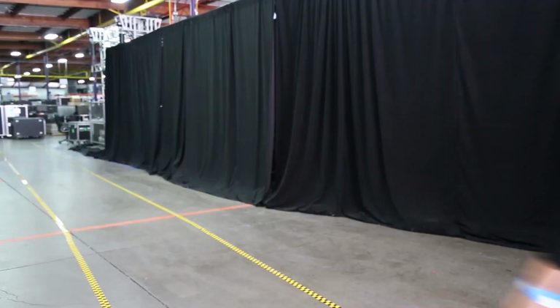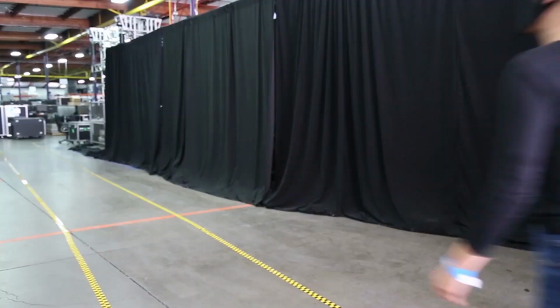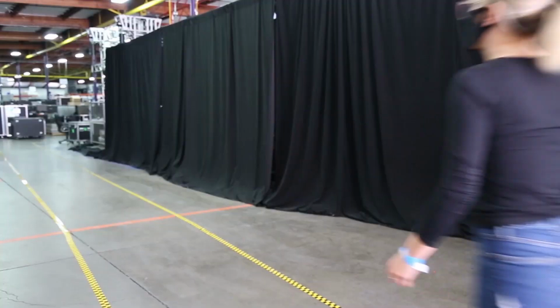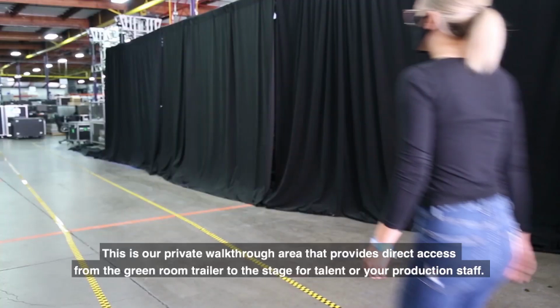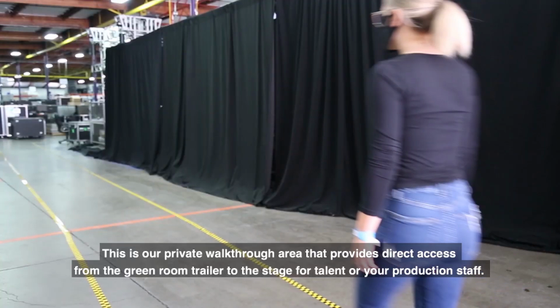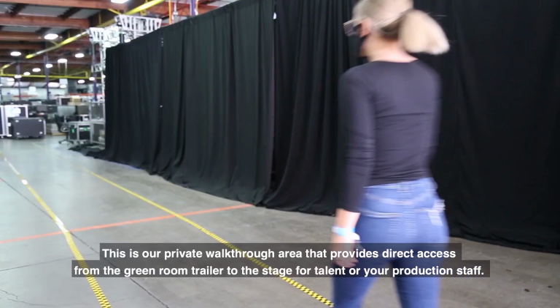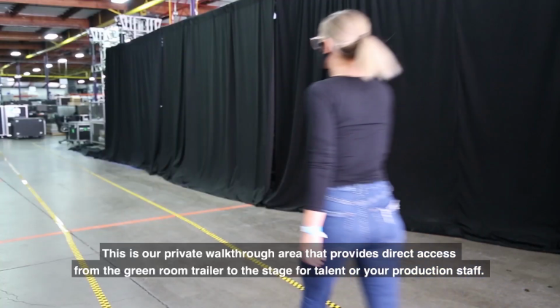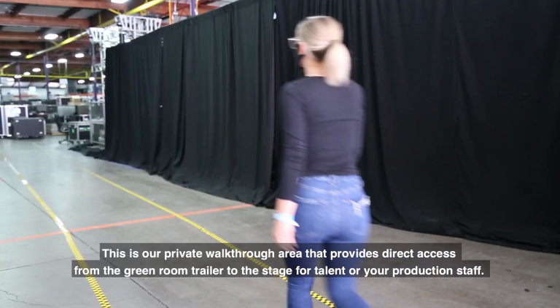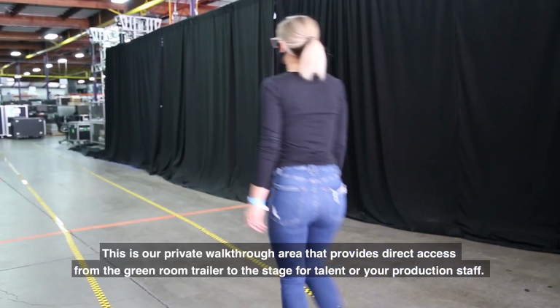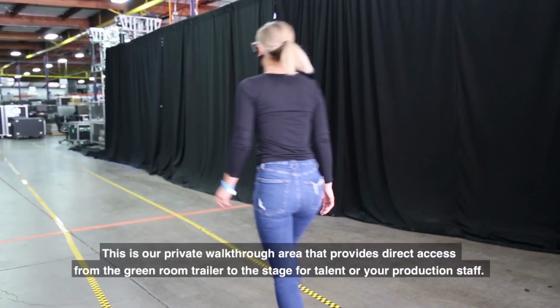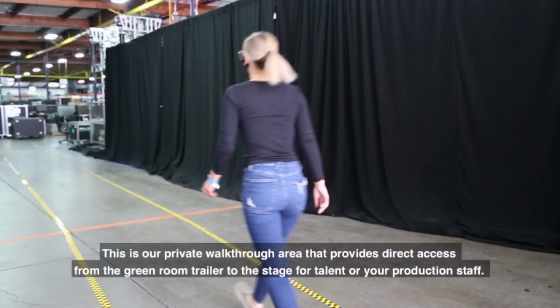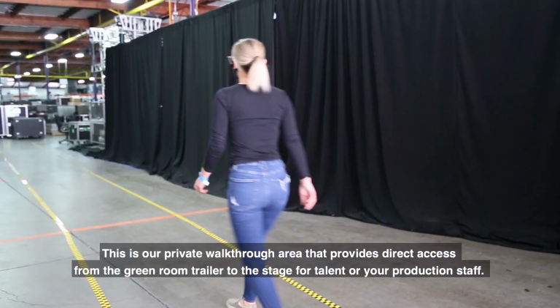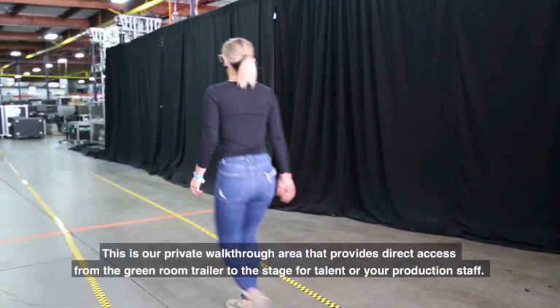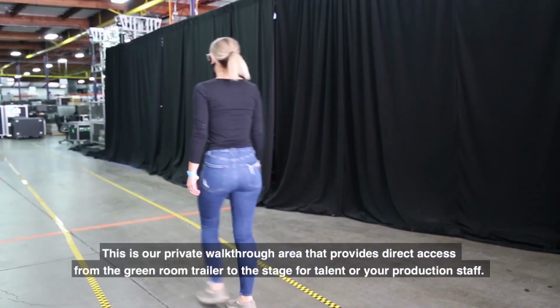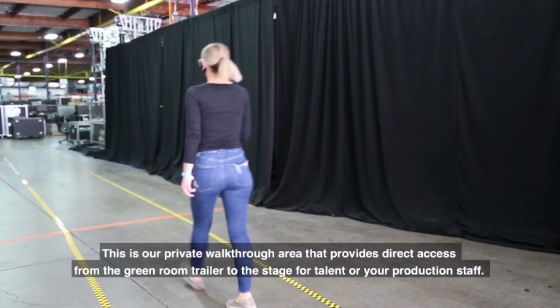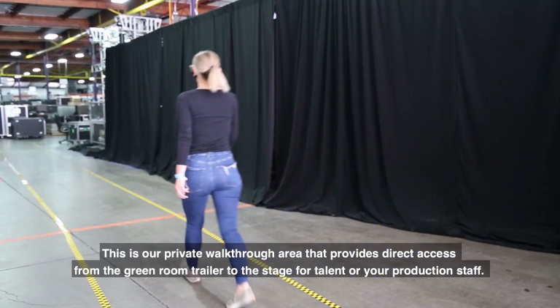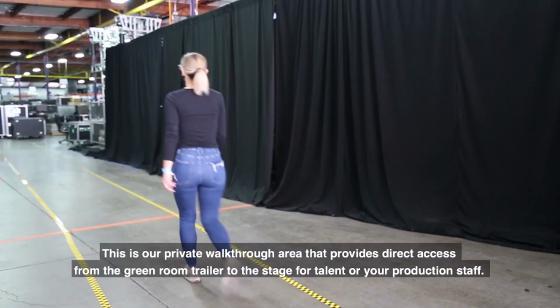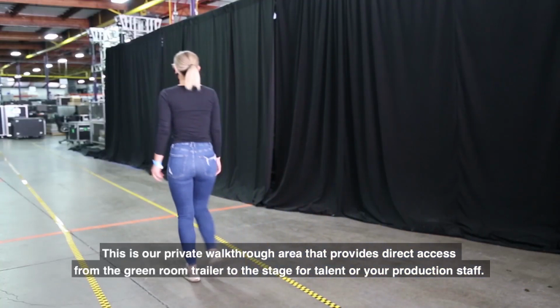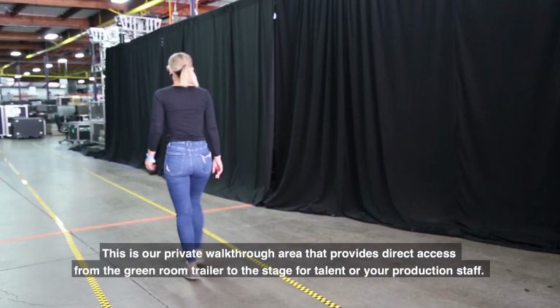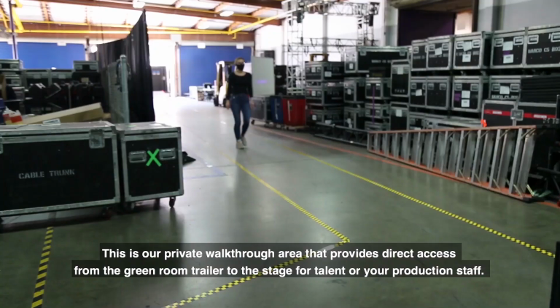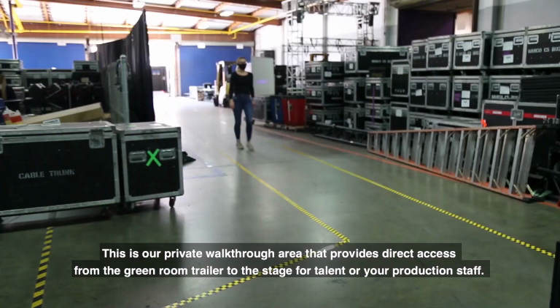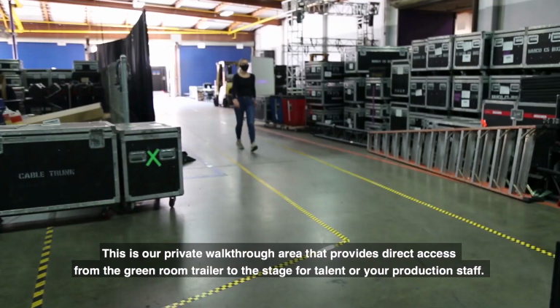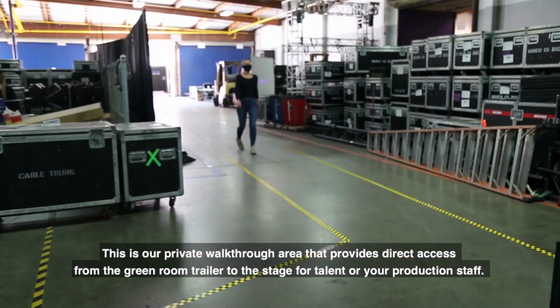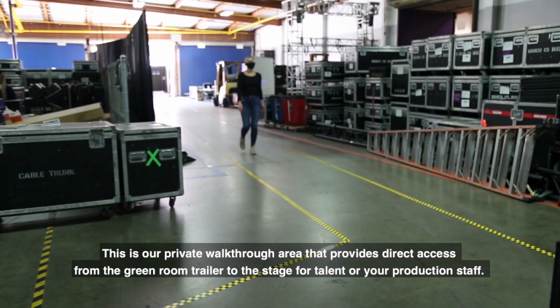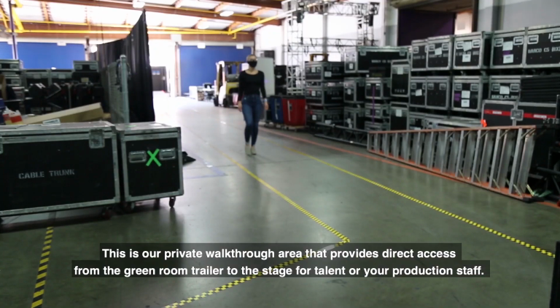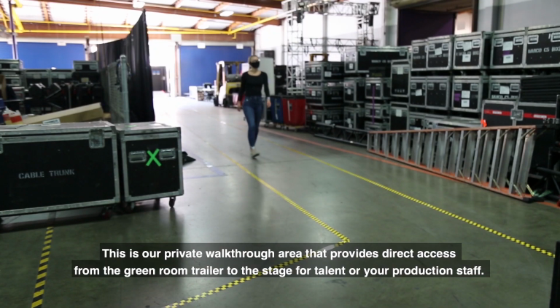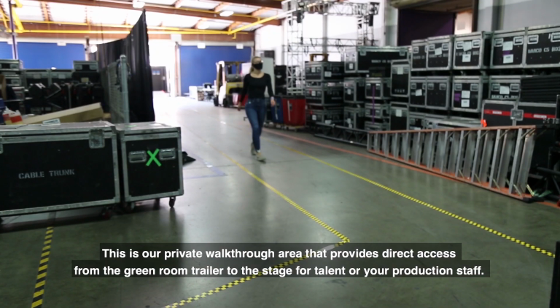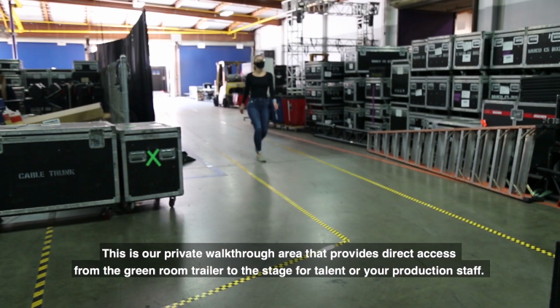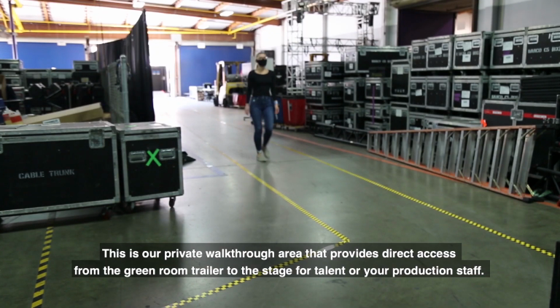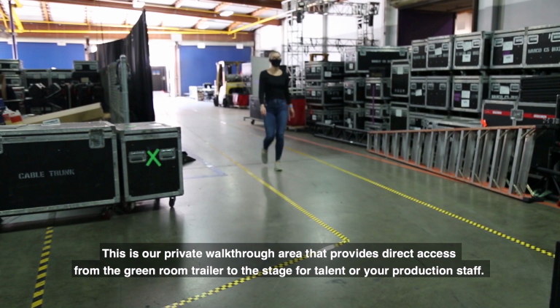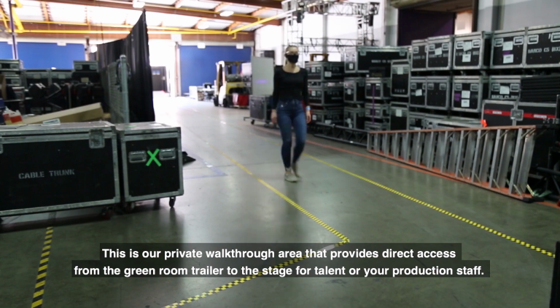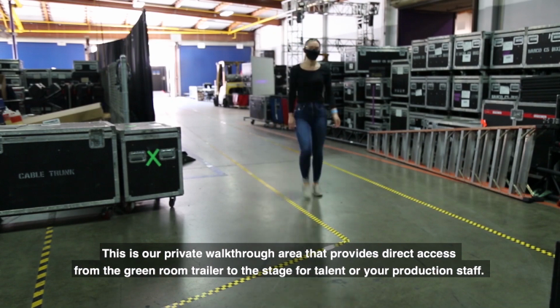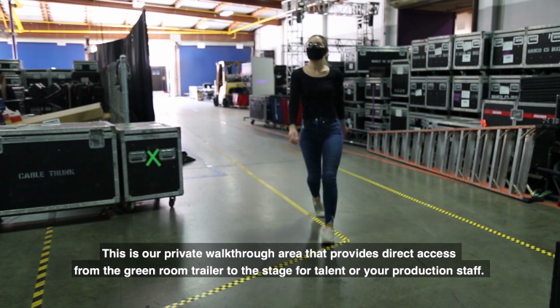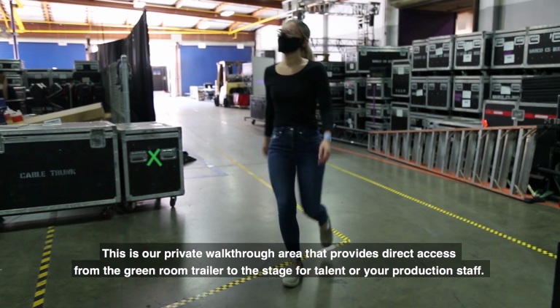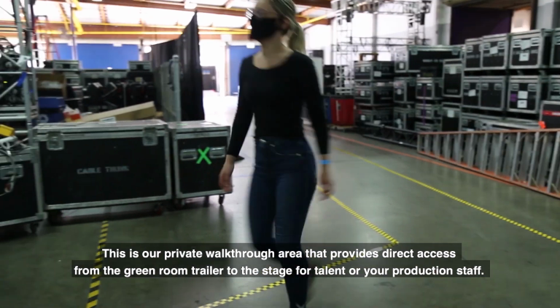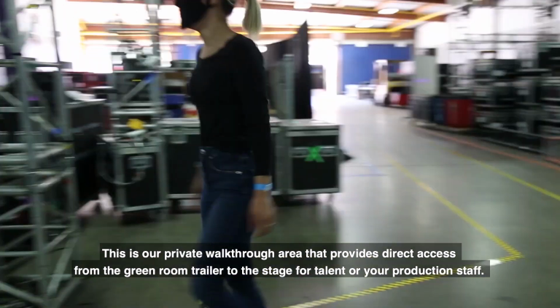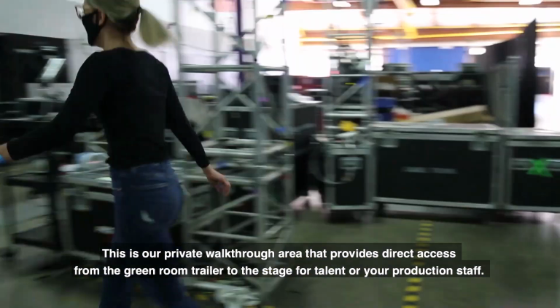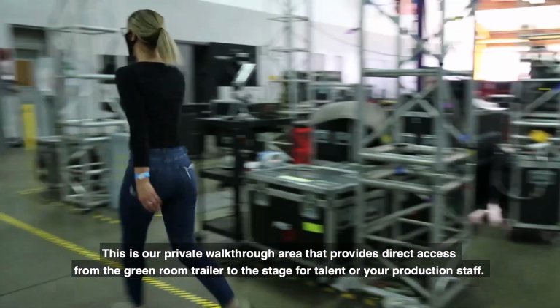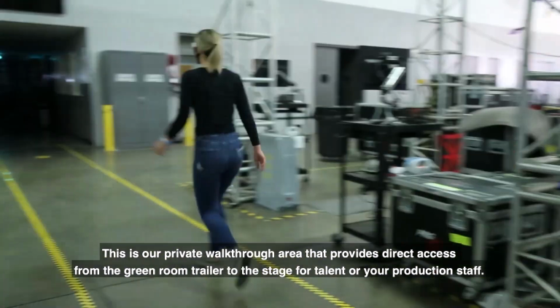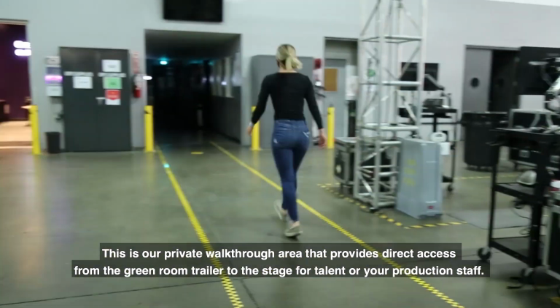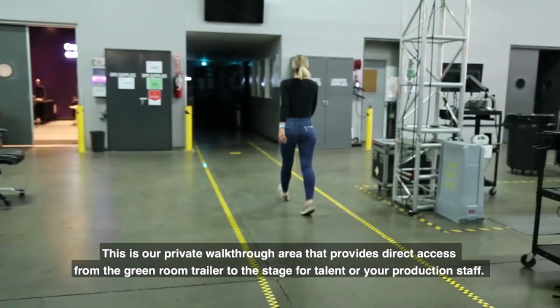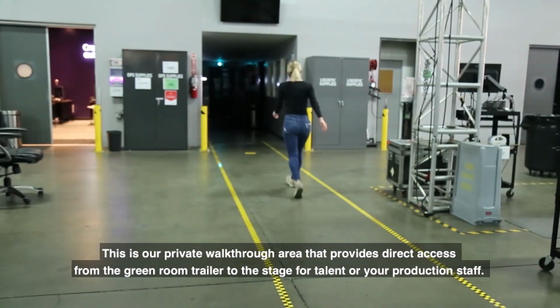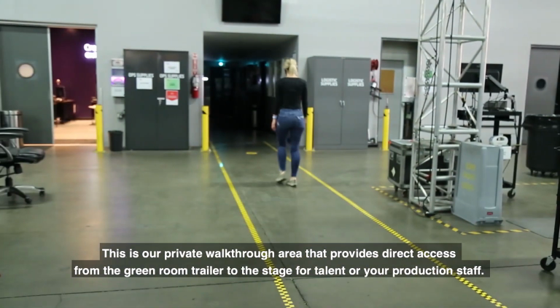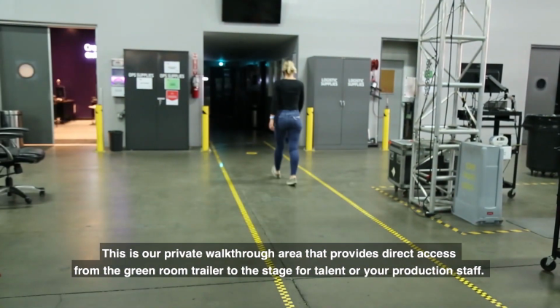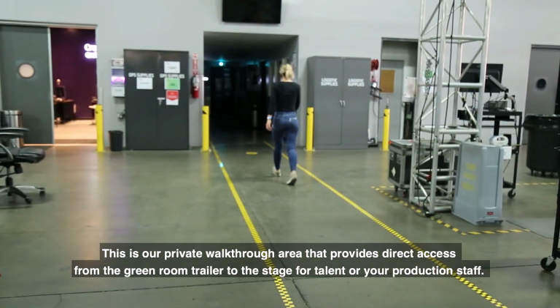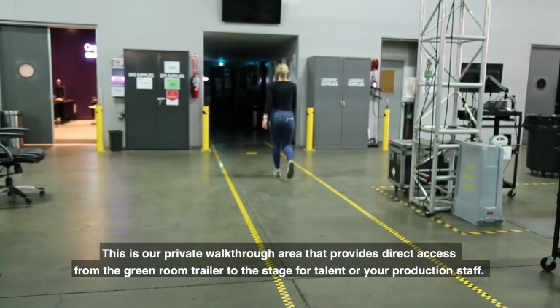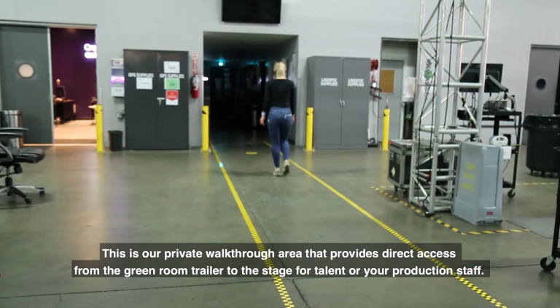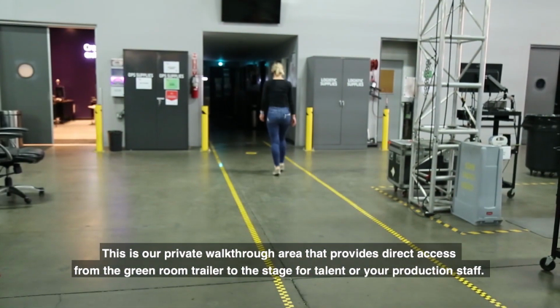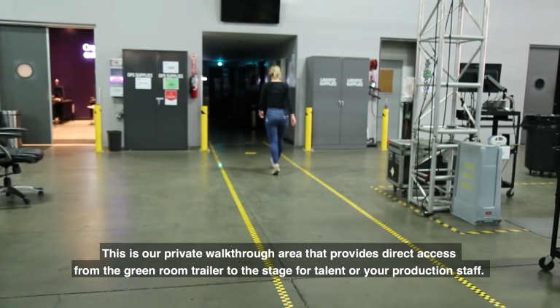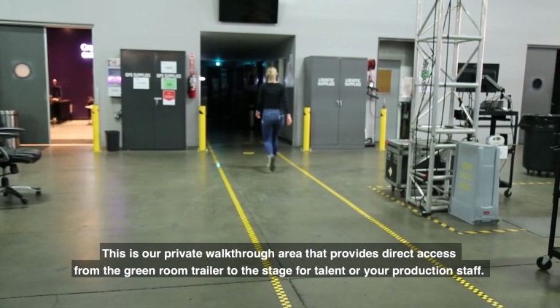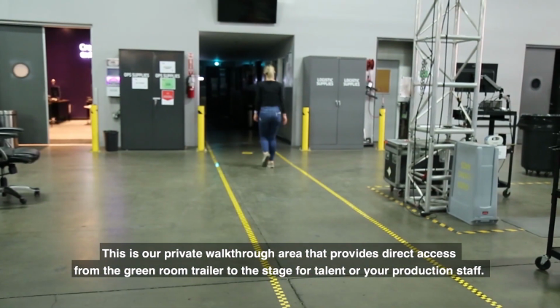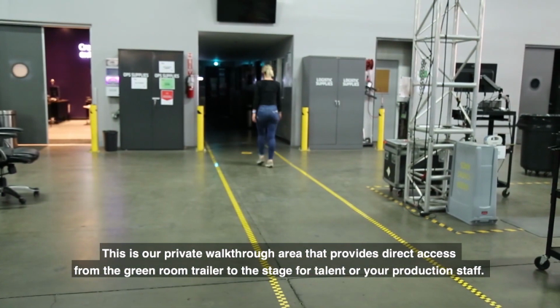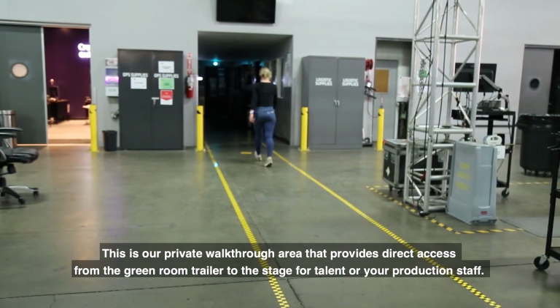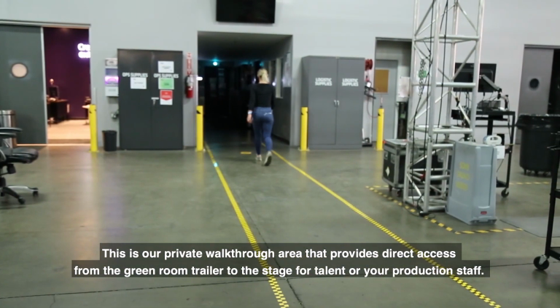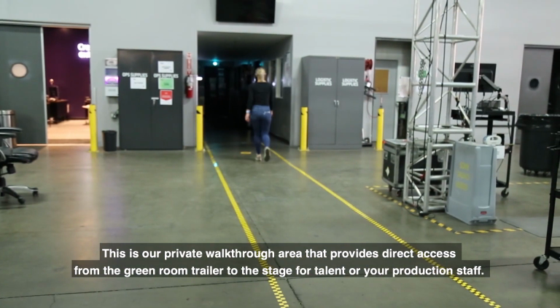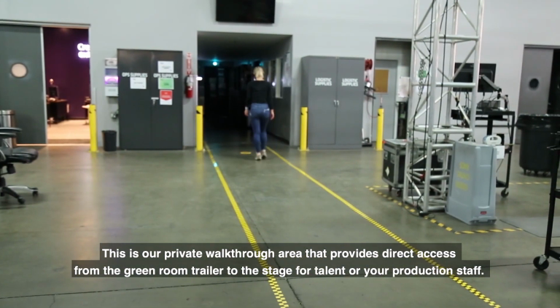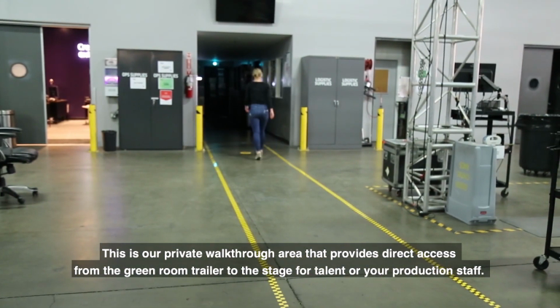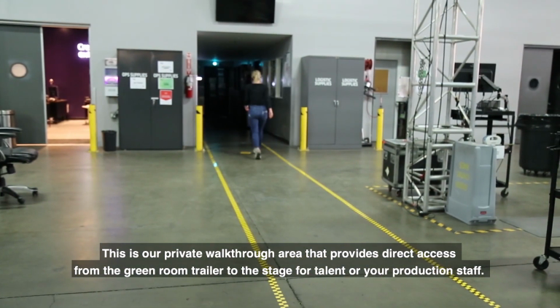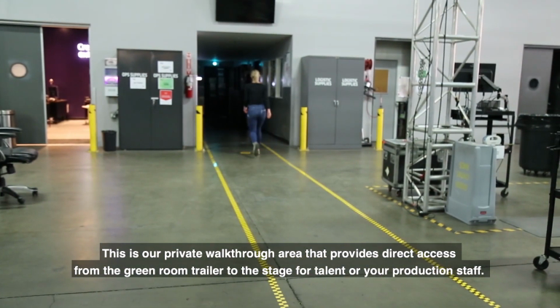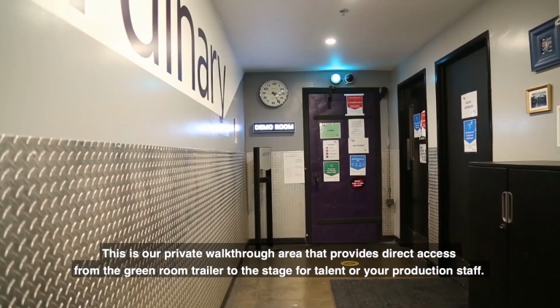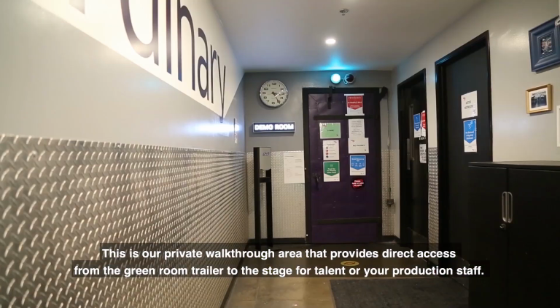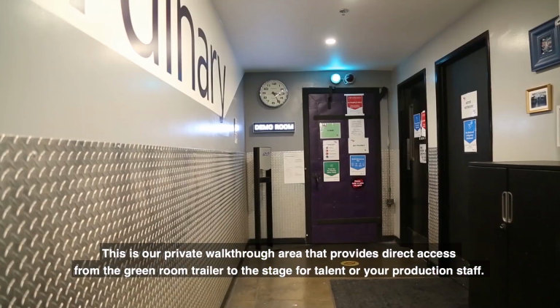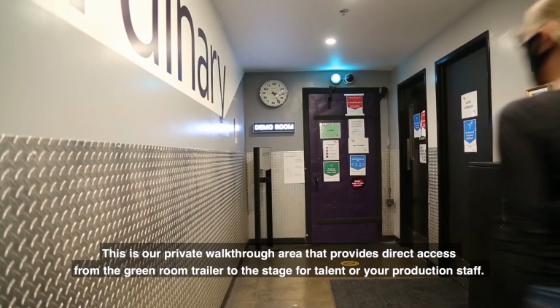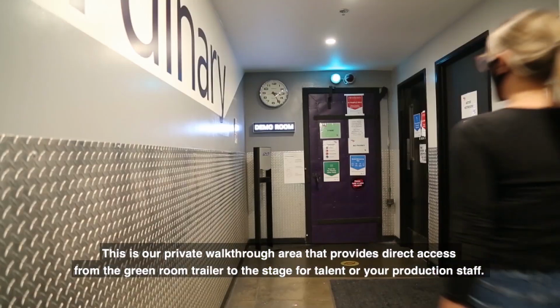This is our private walkthrough area that provides direct access from the green room trailer to the stage for talent or your production staff.